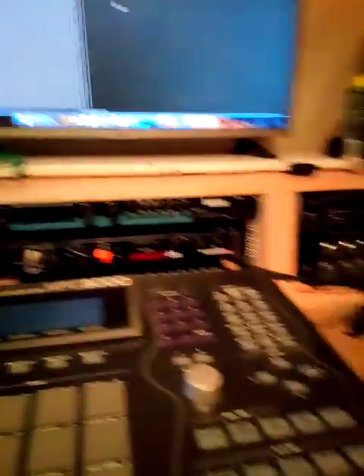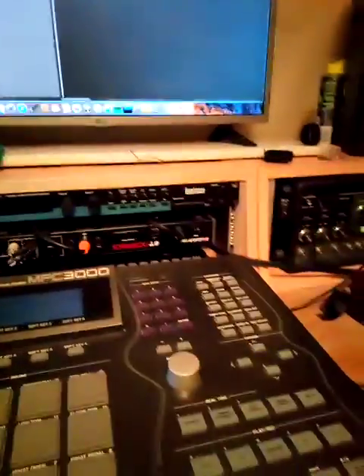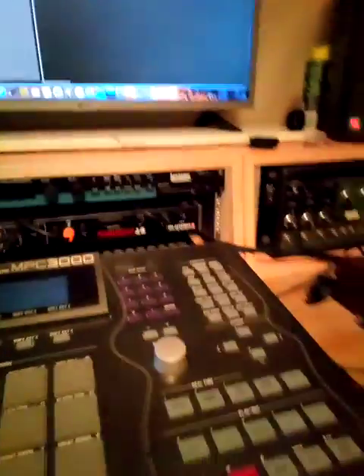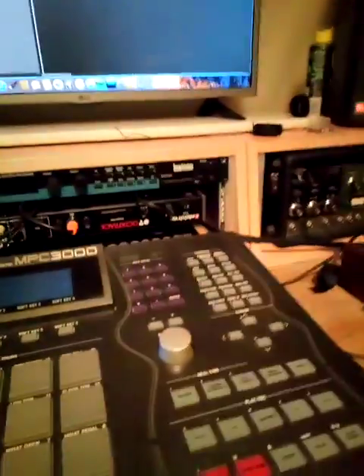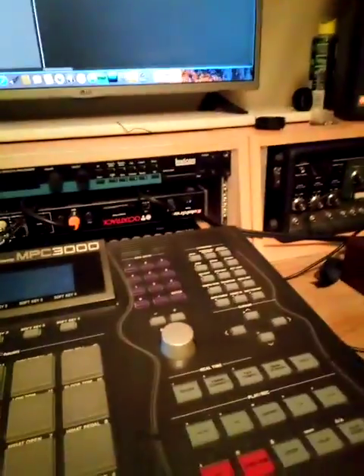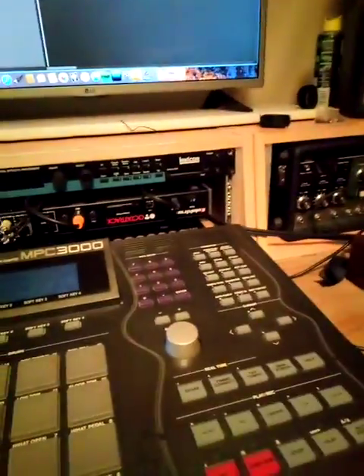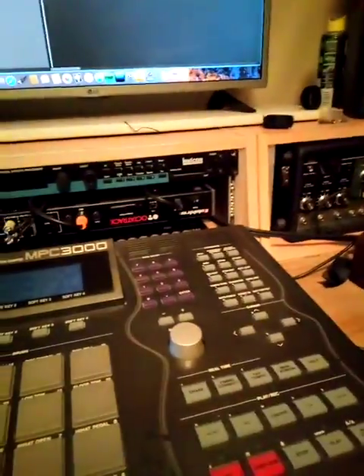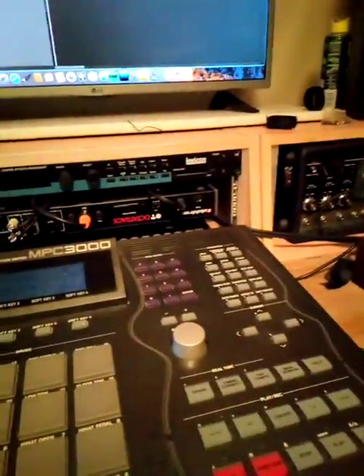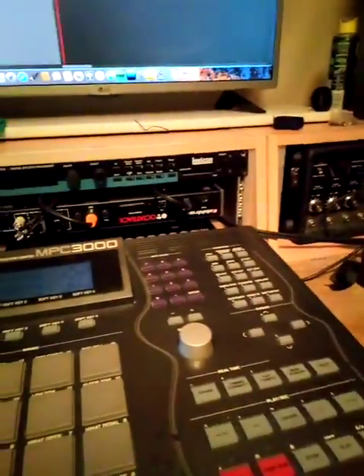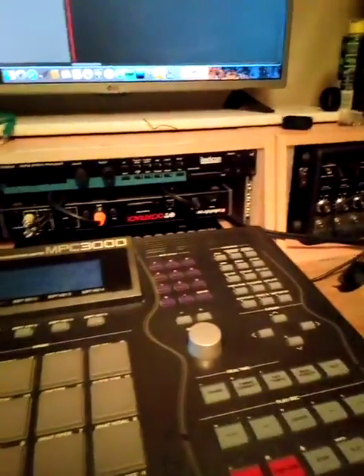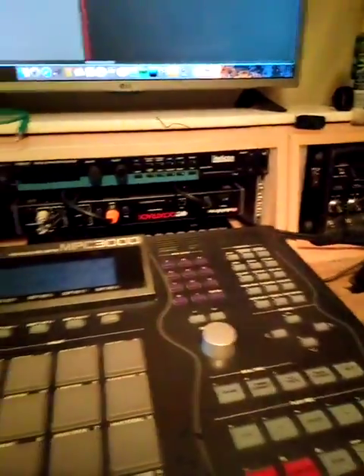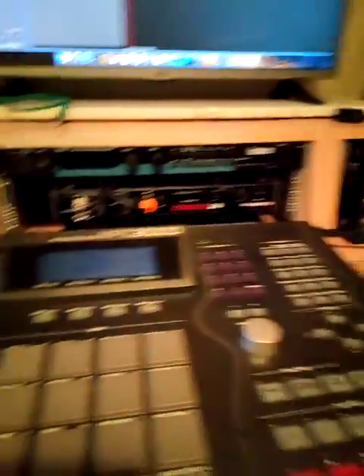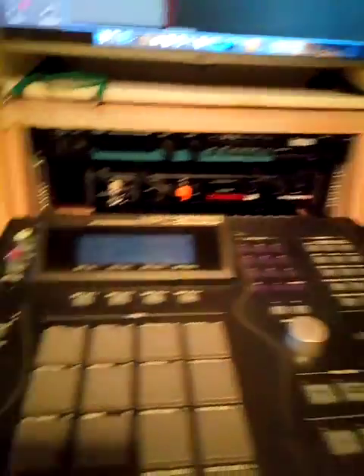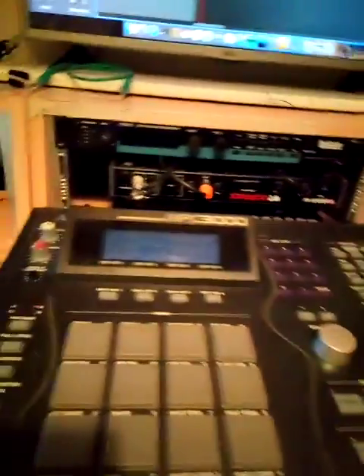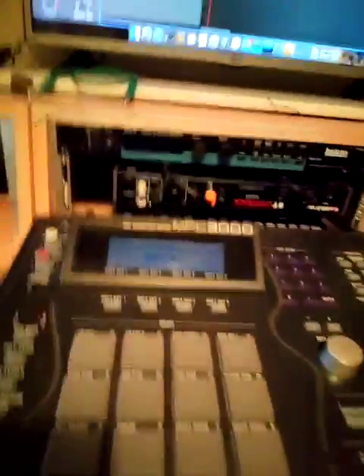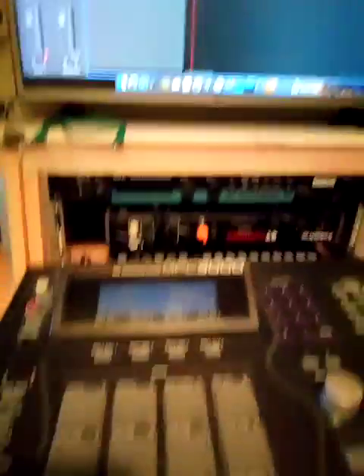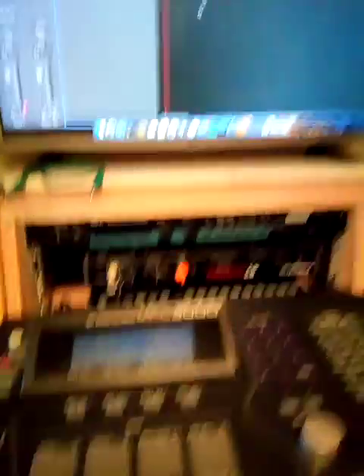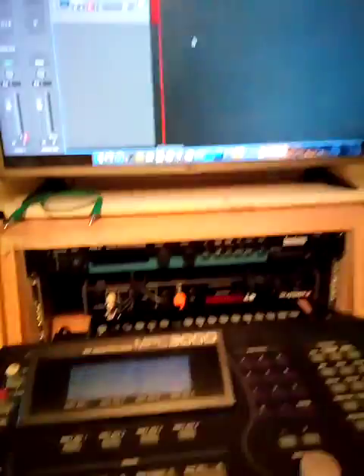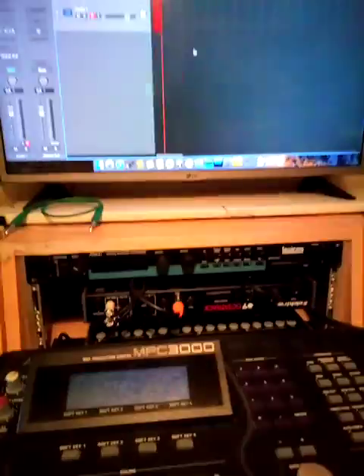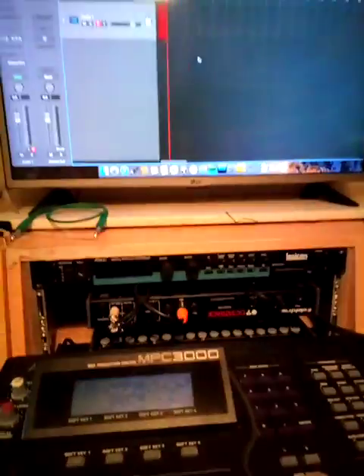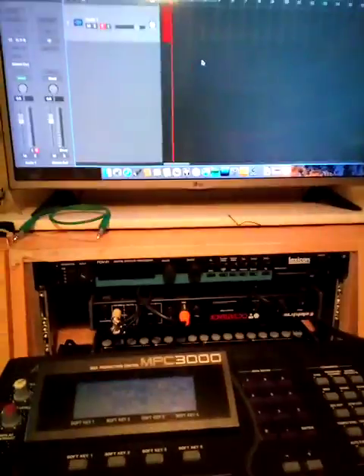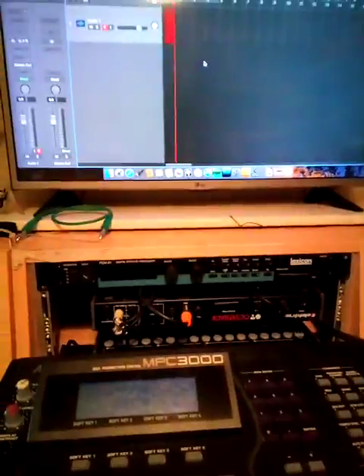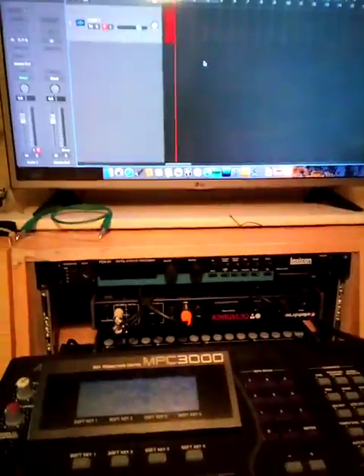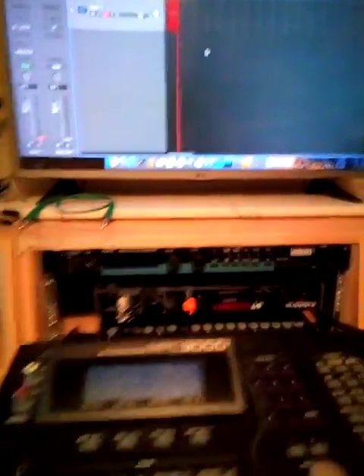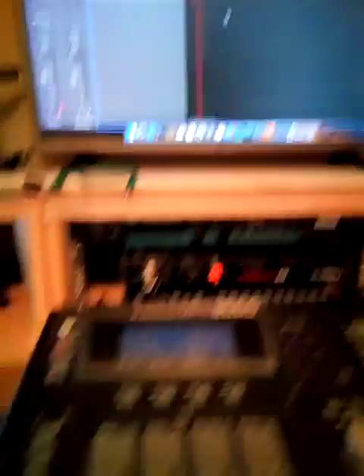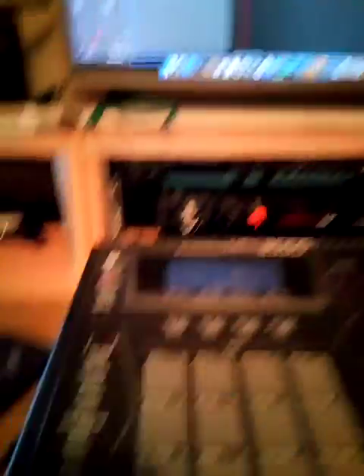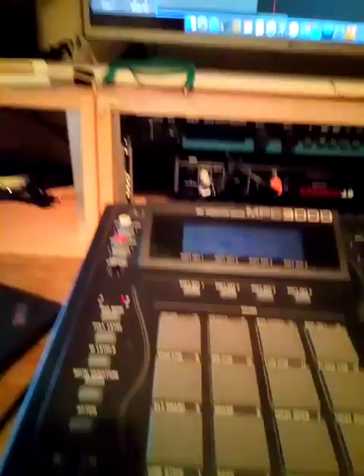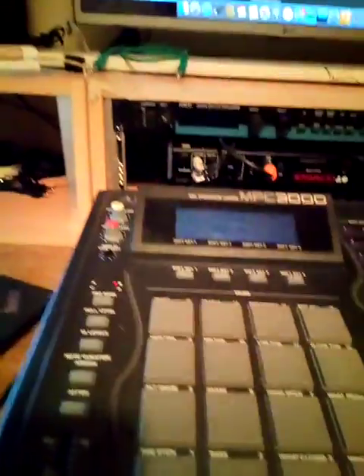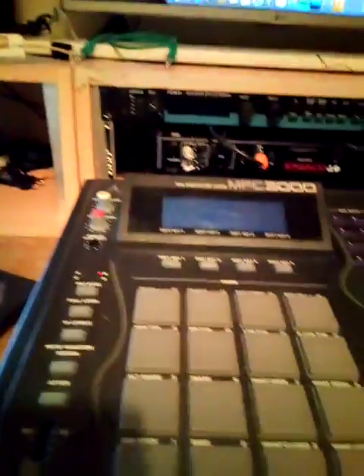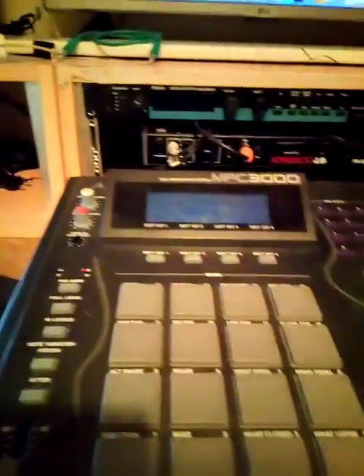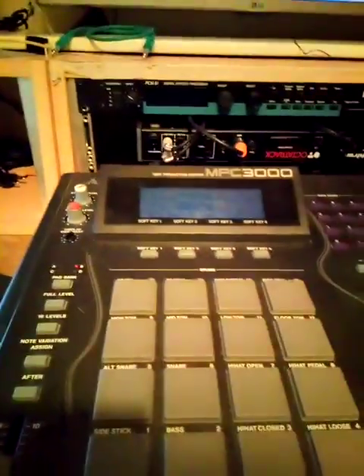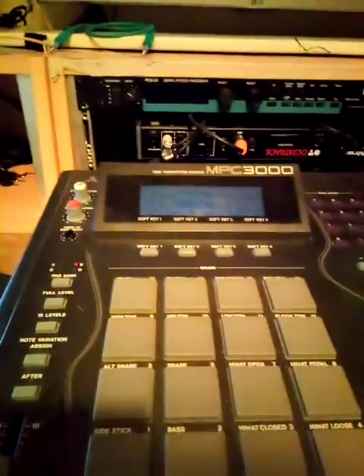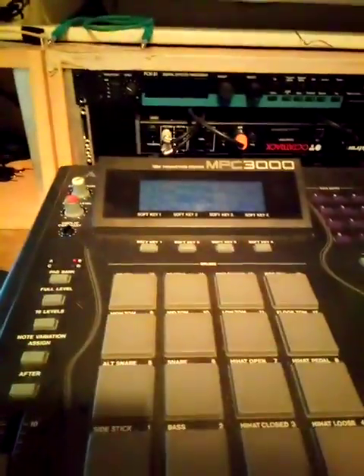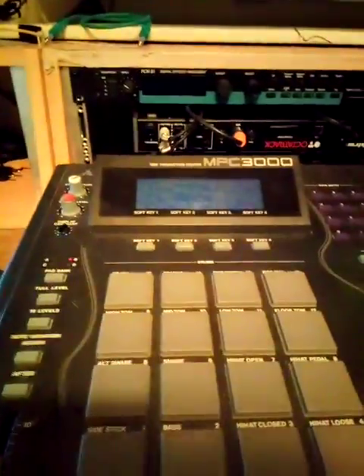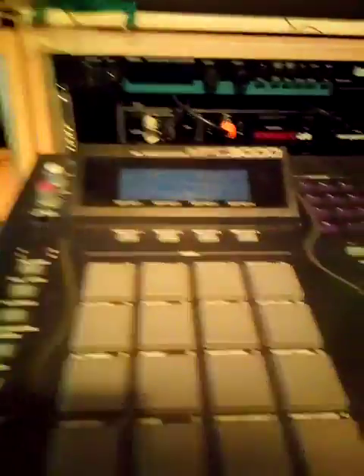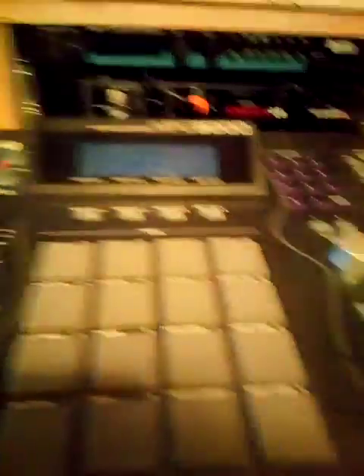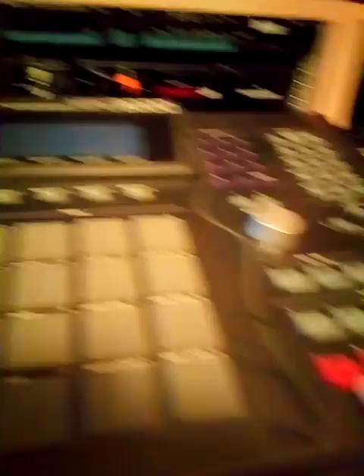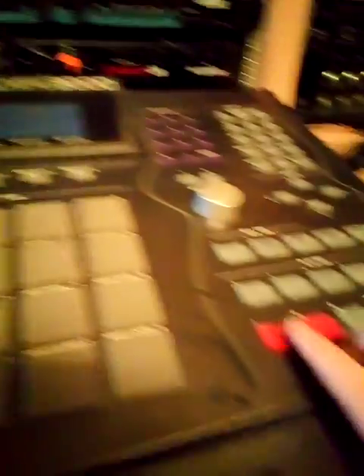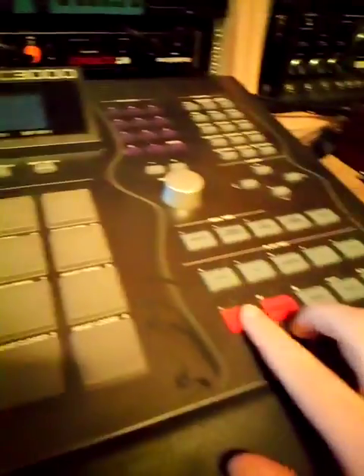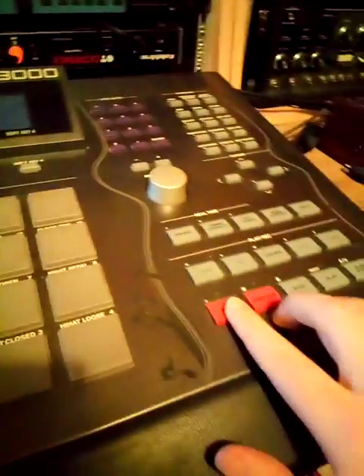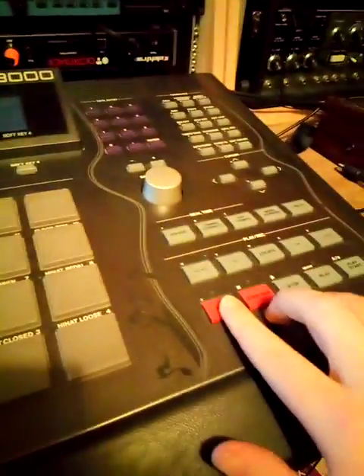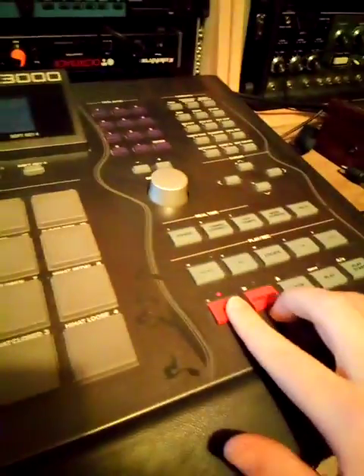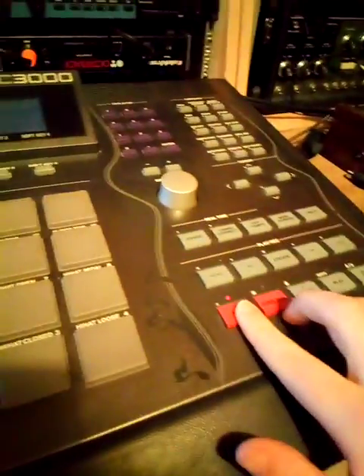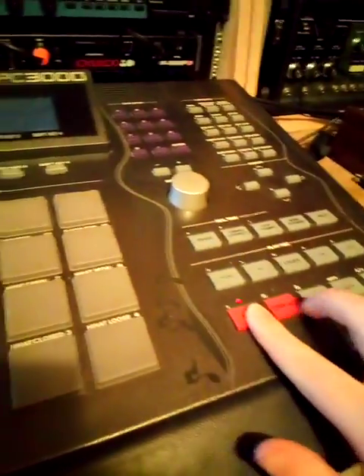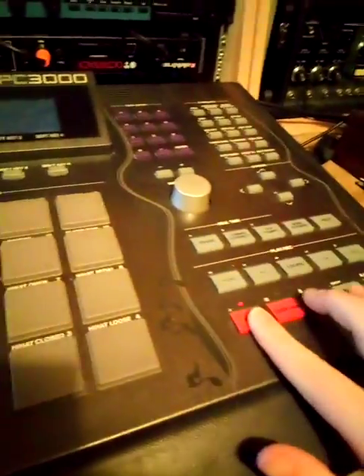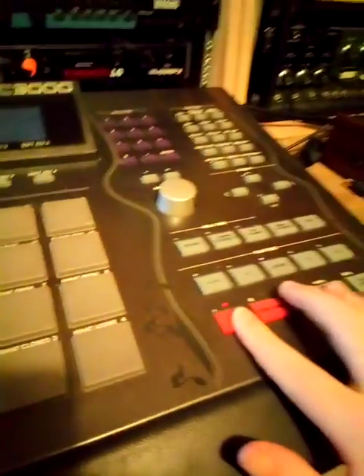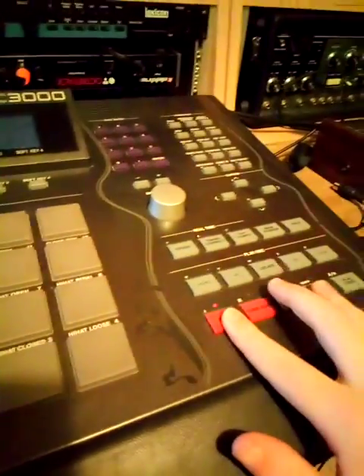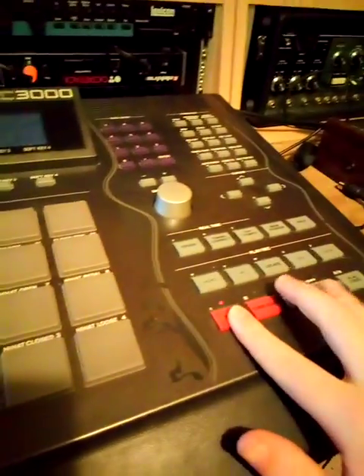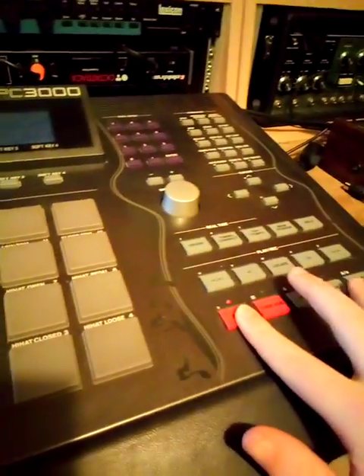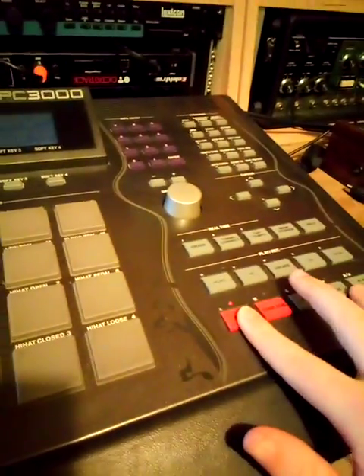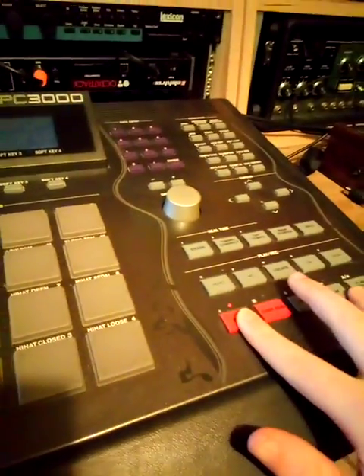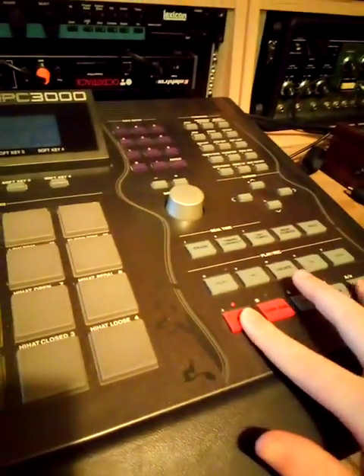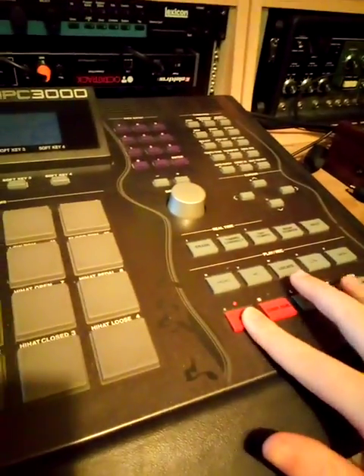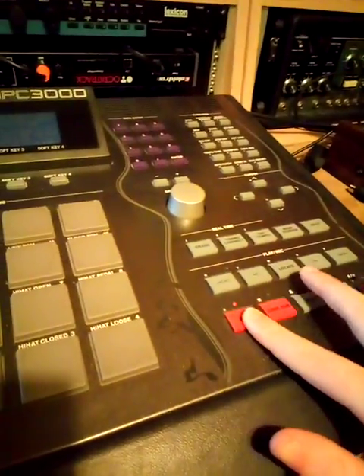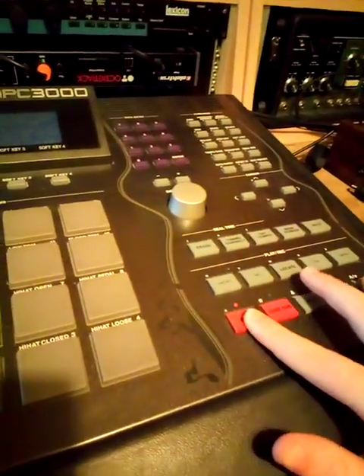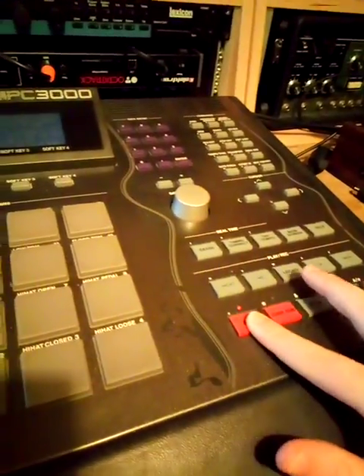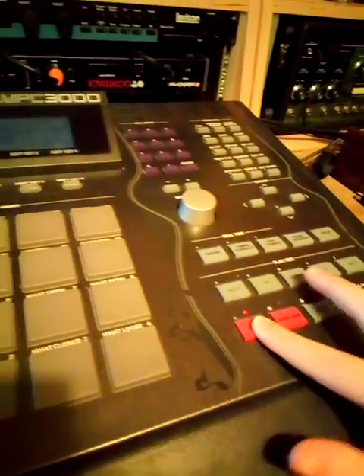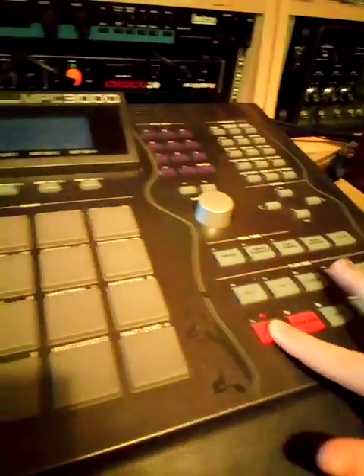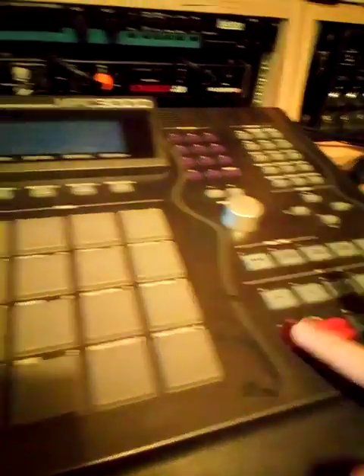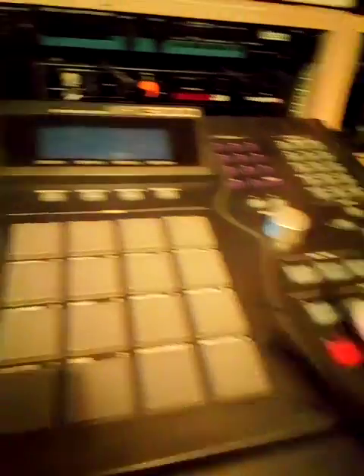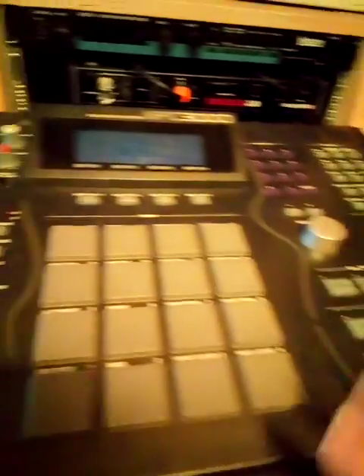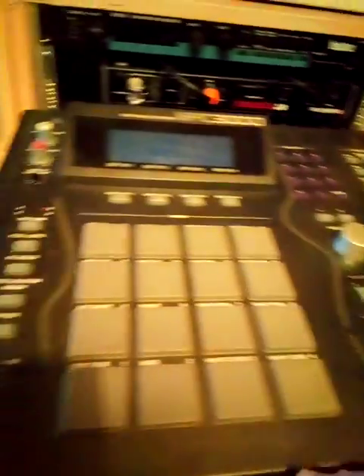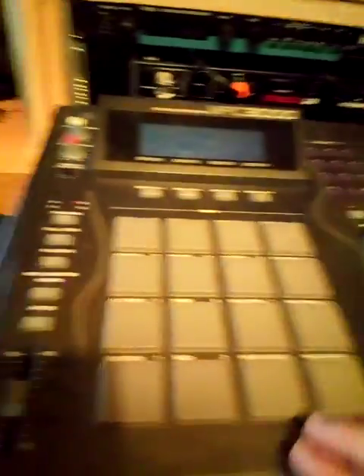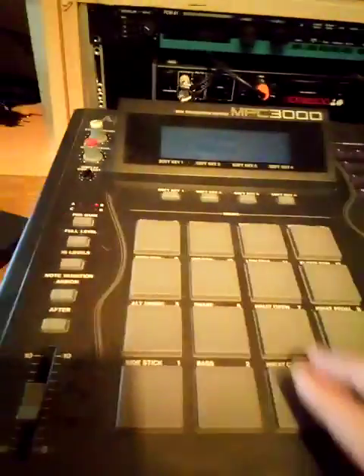Let's hit record on Logic, record, and let's see.